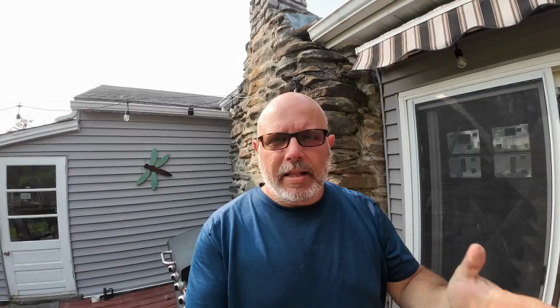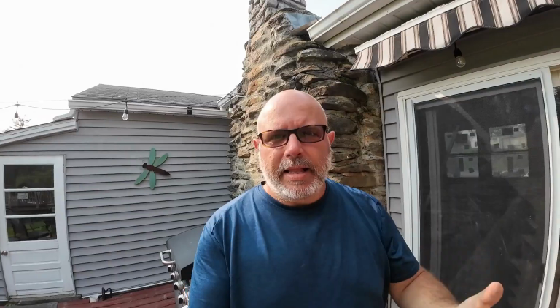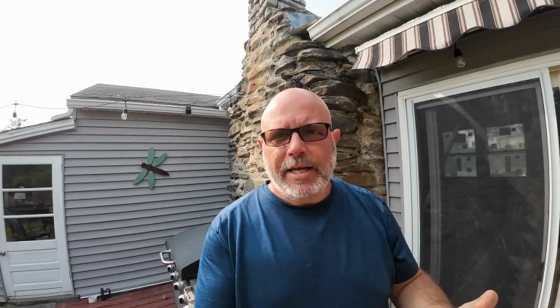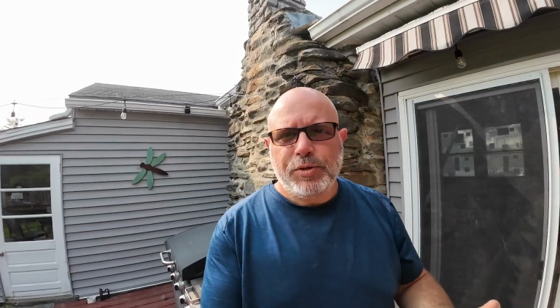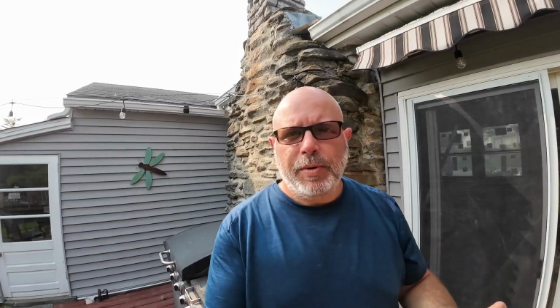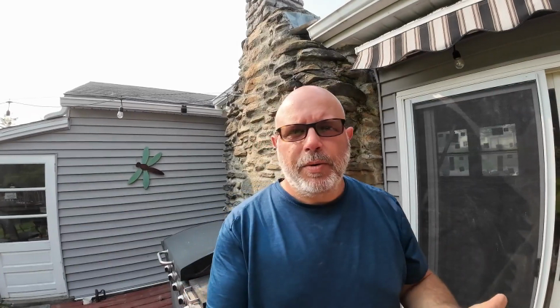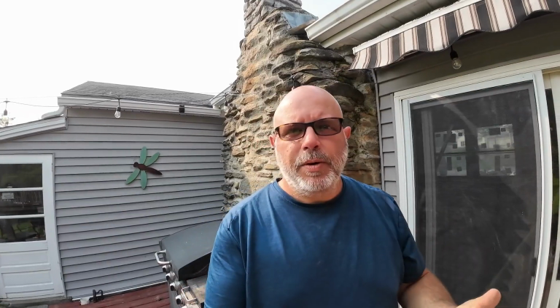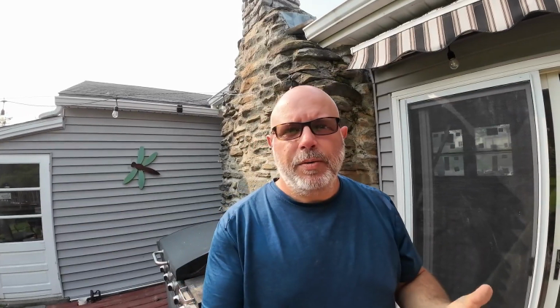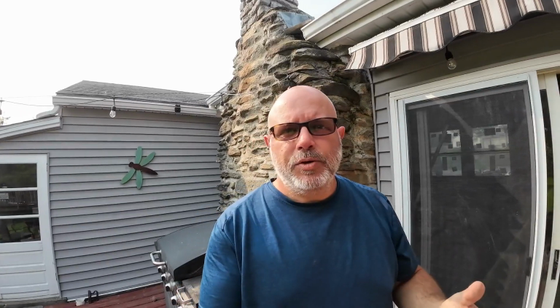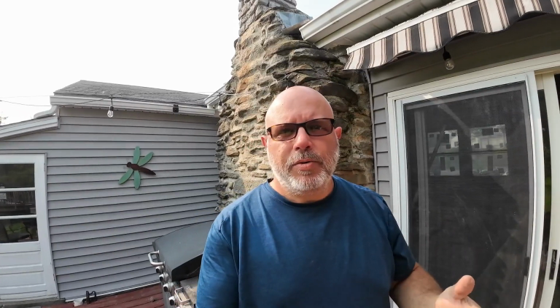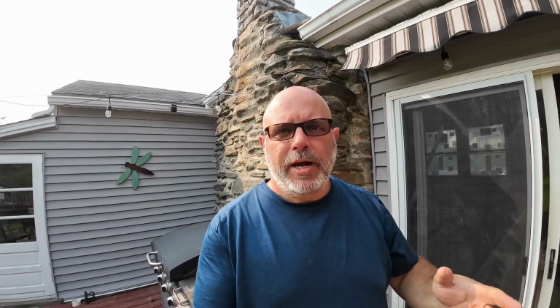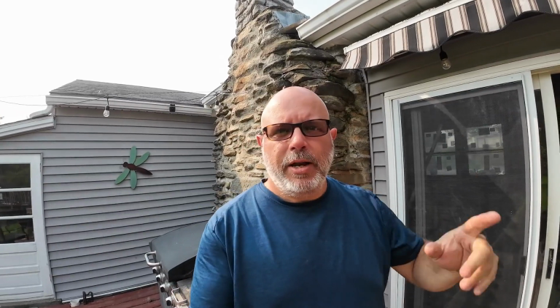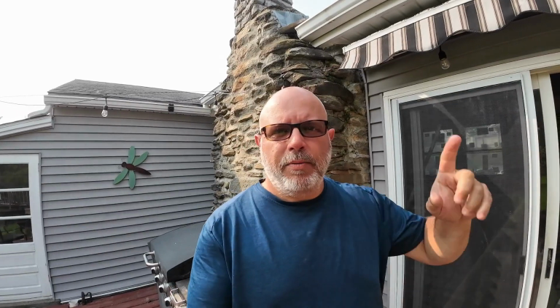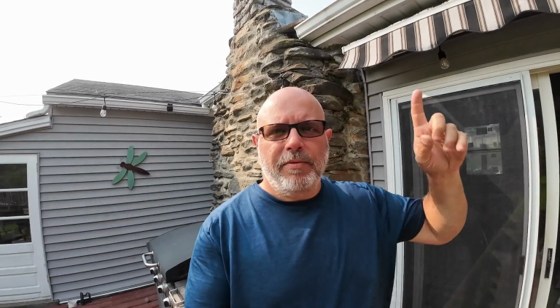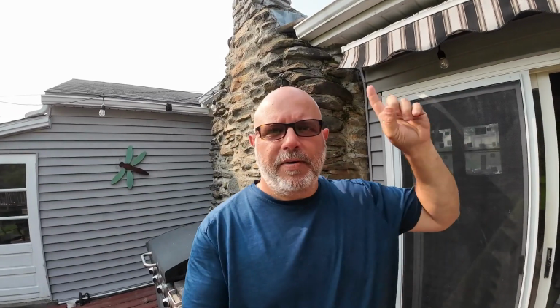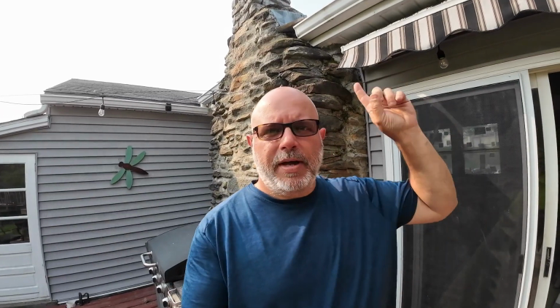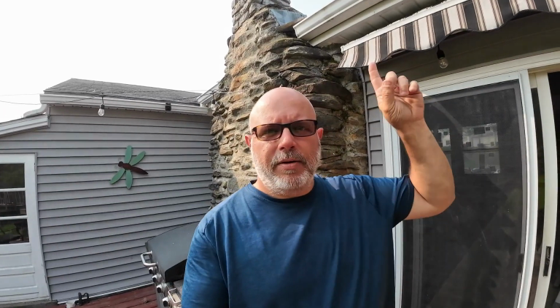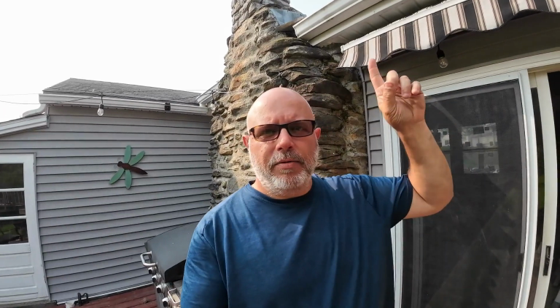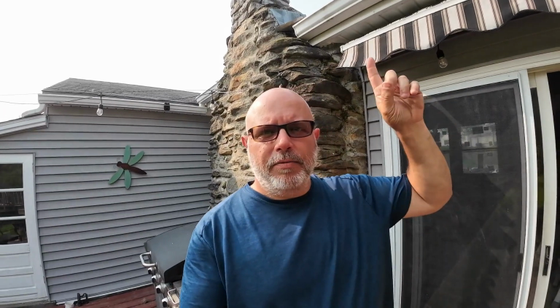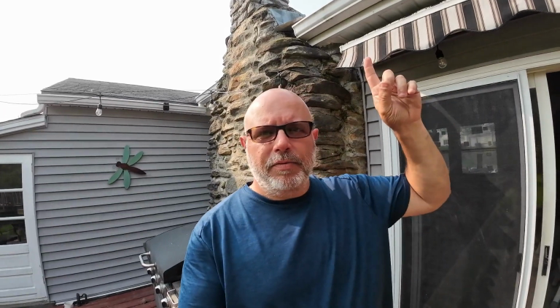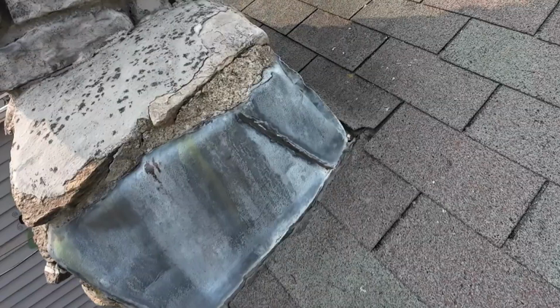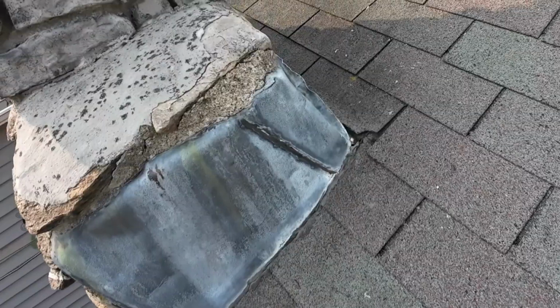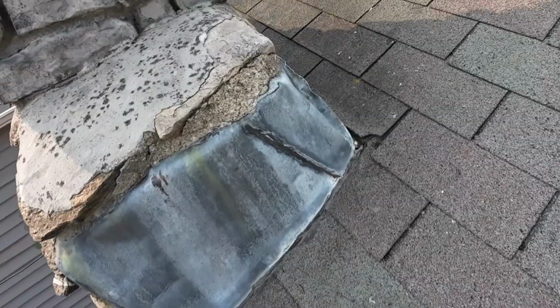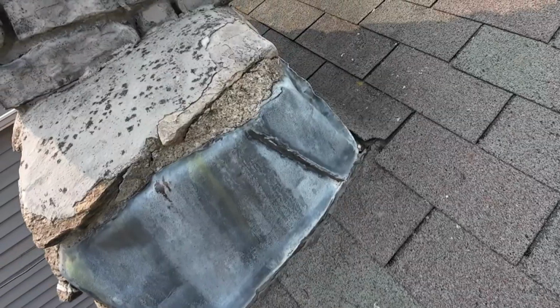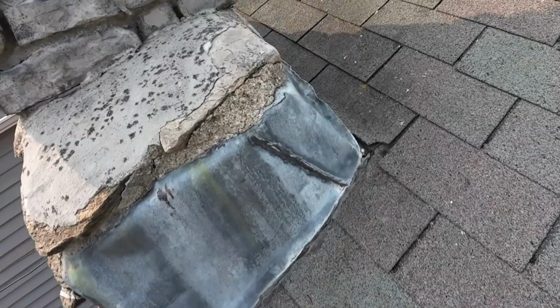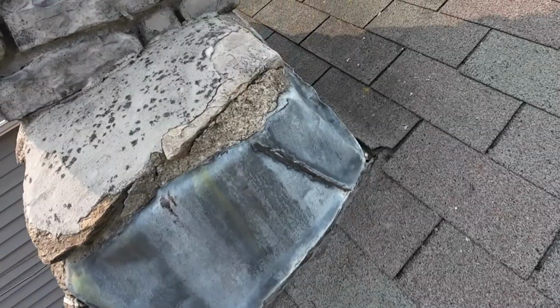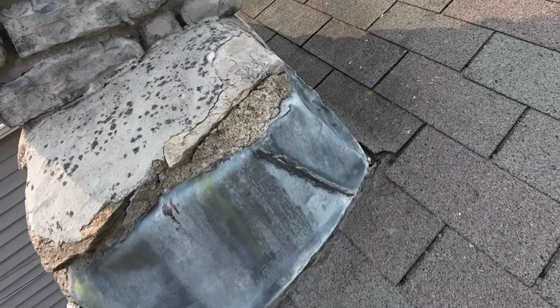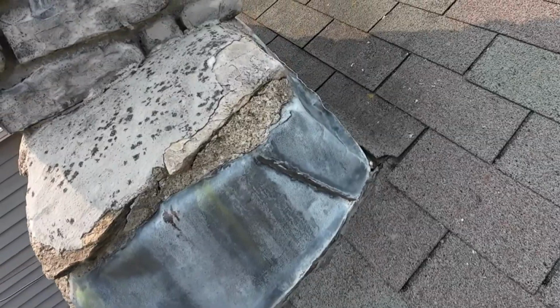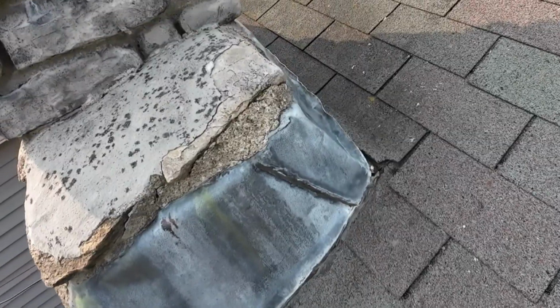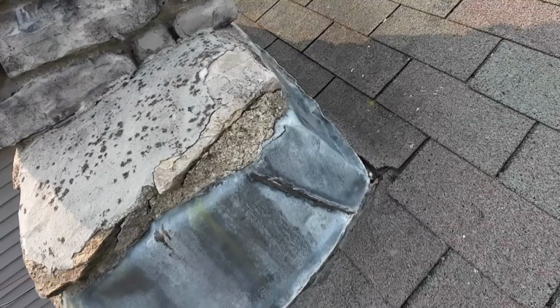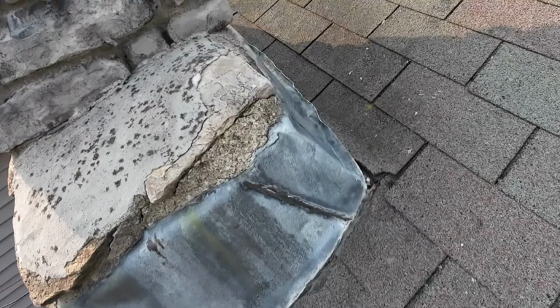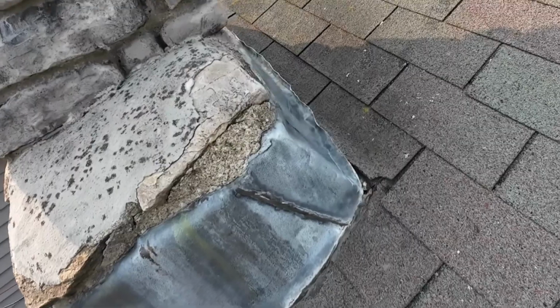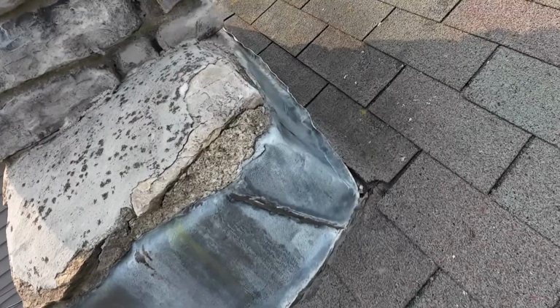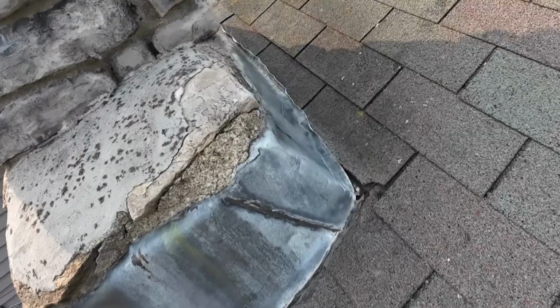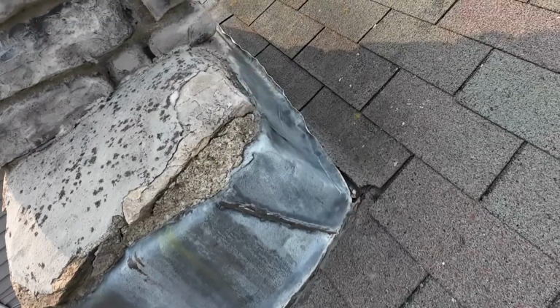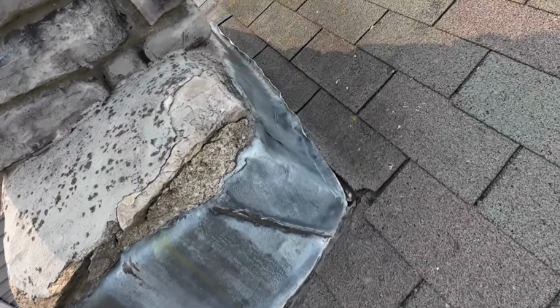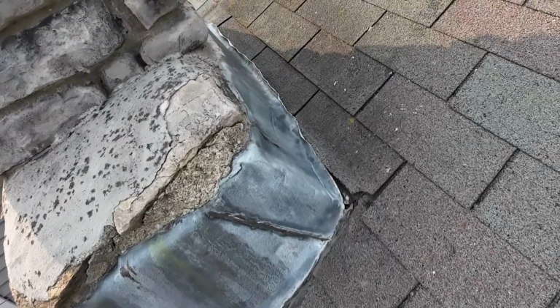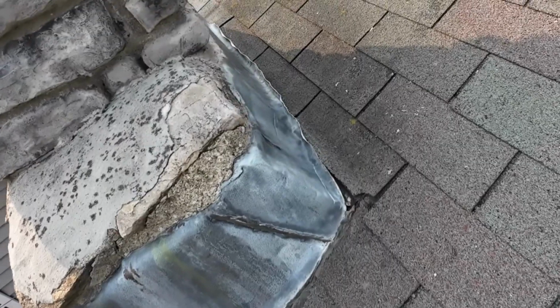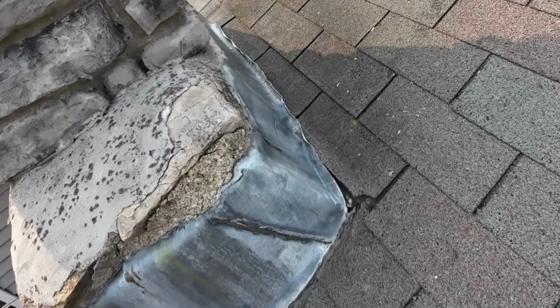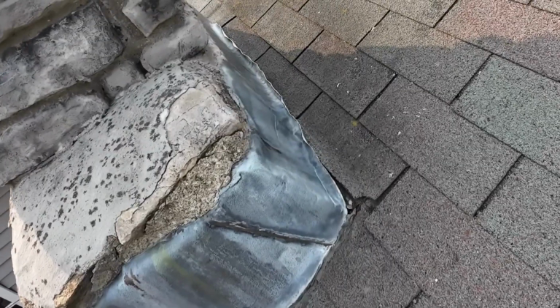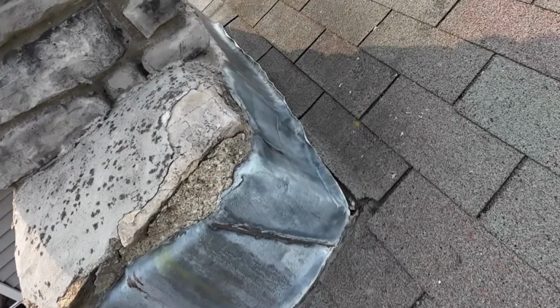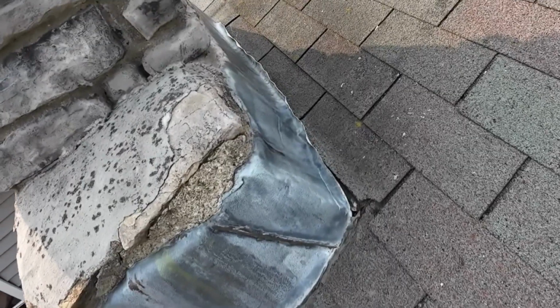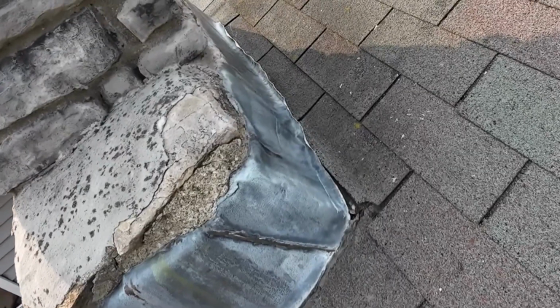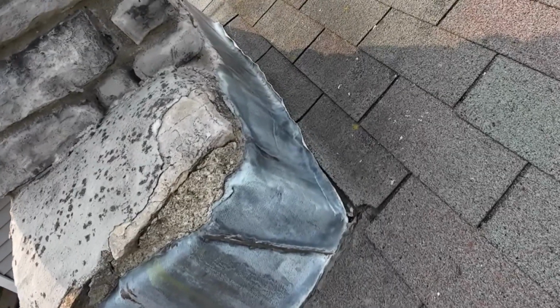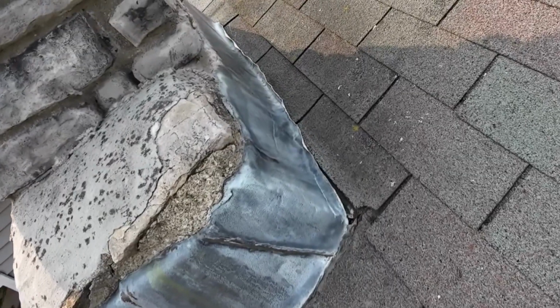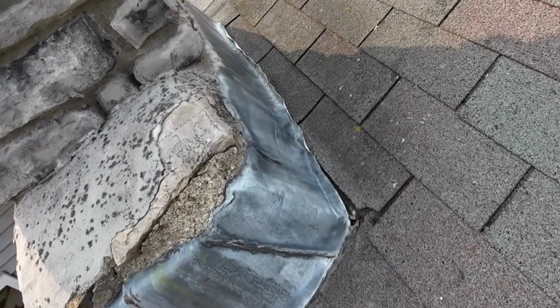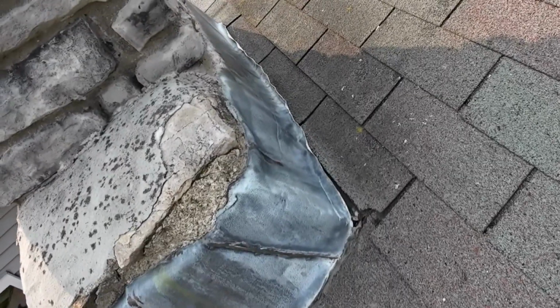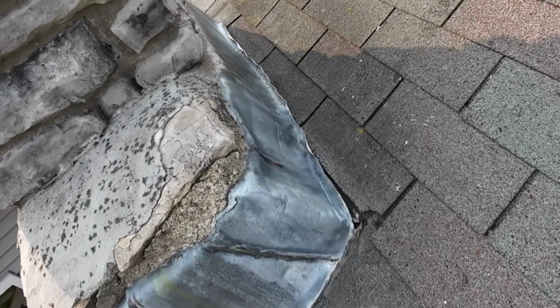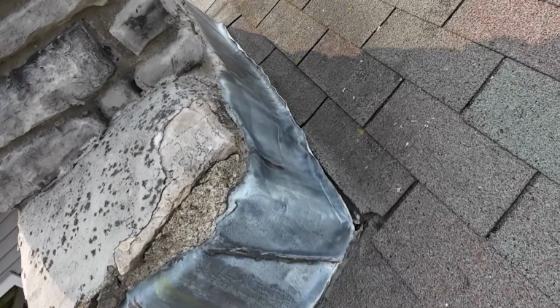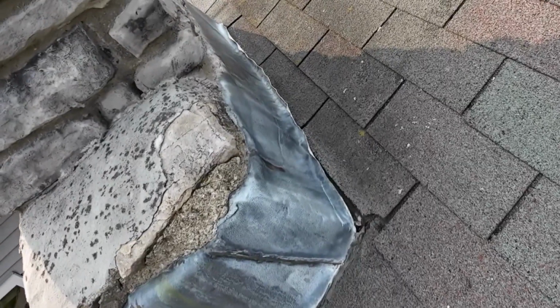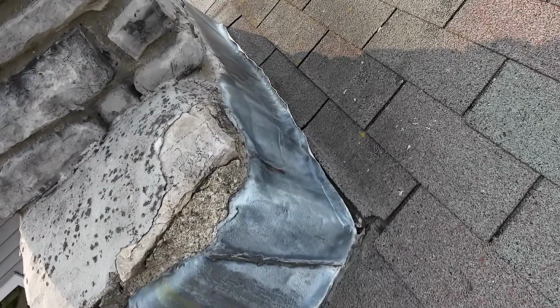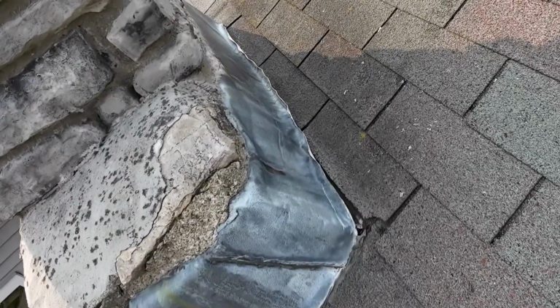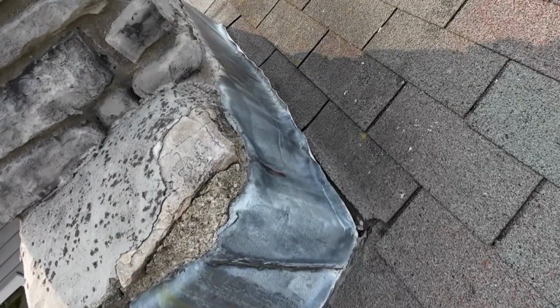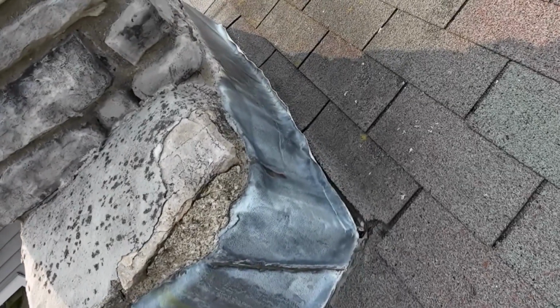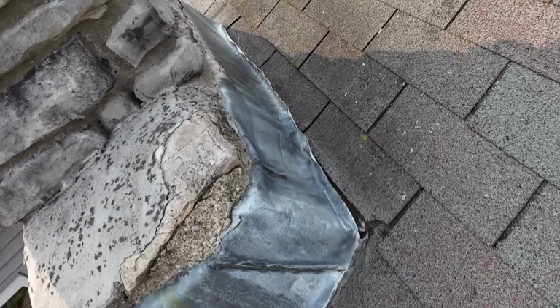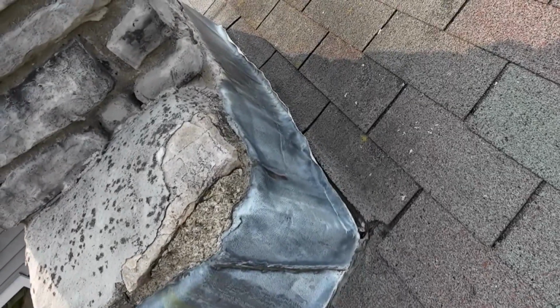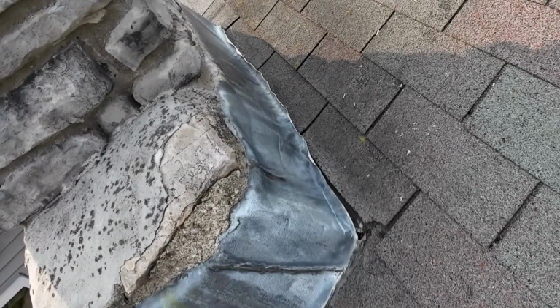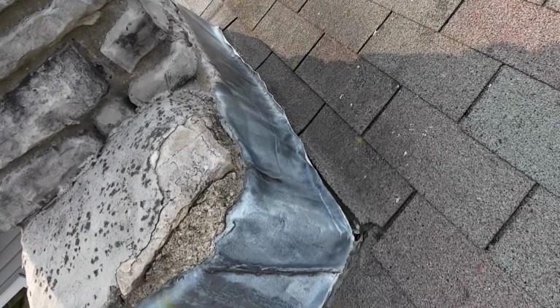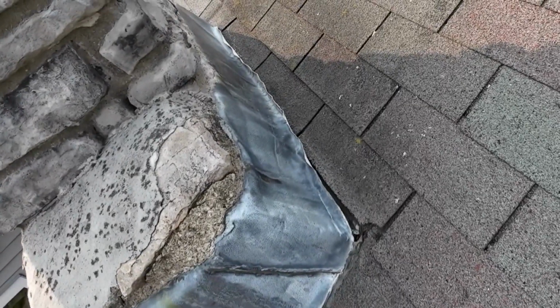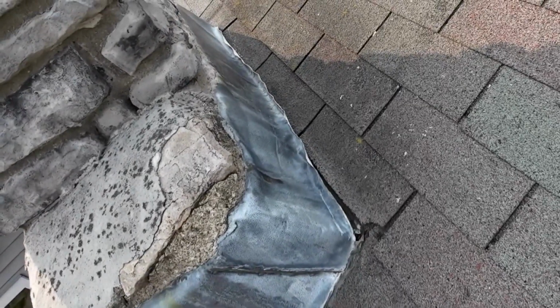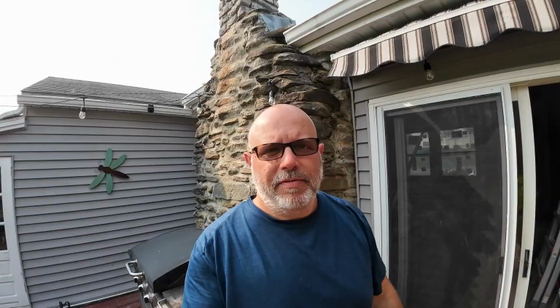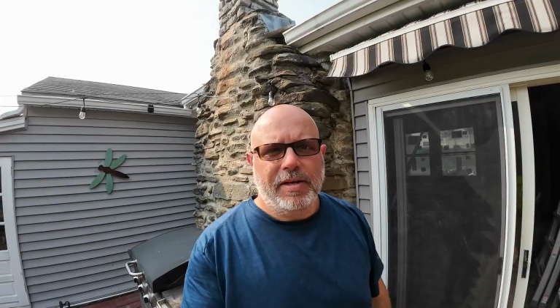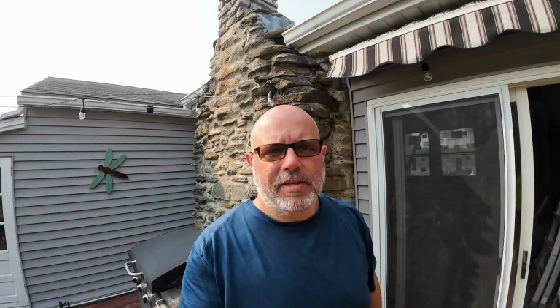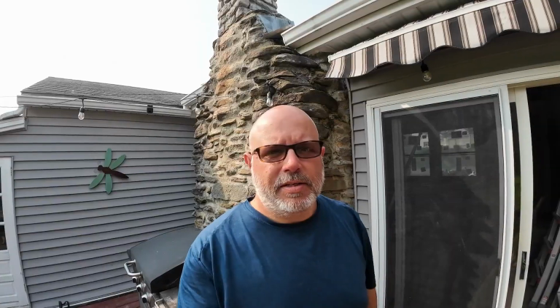Last week when it was raining we found a roof leak up here right around the chimney, and we found the source of it and we're getting that fixed.